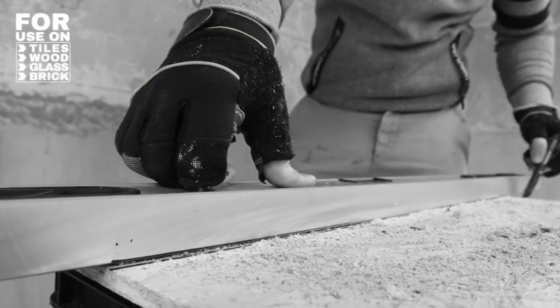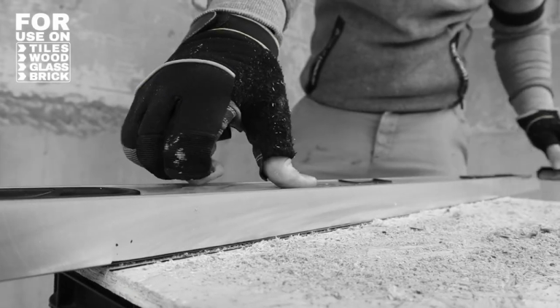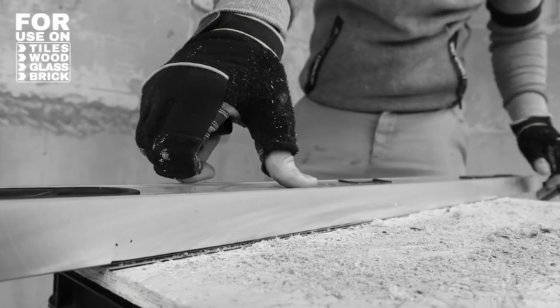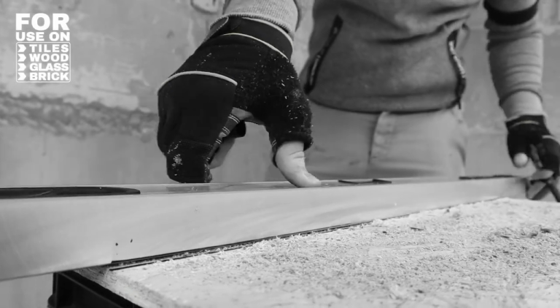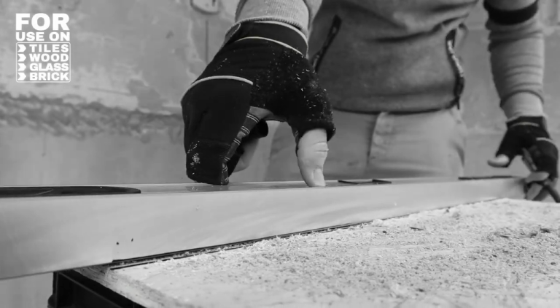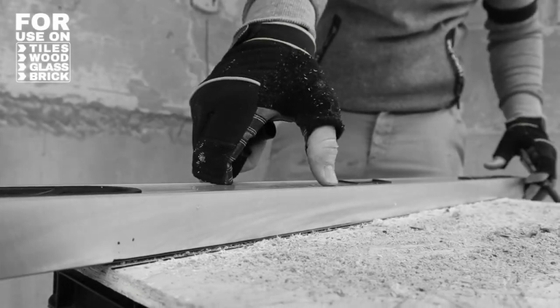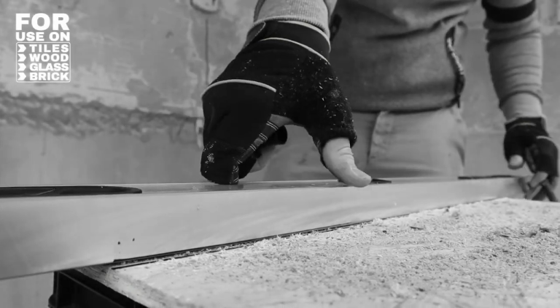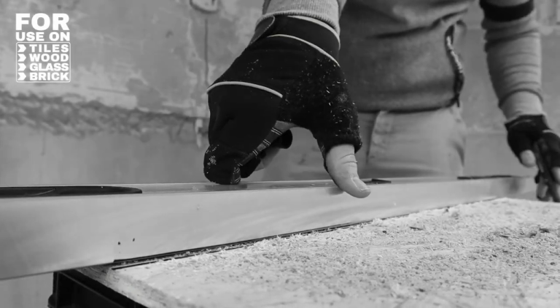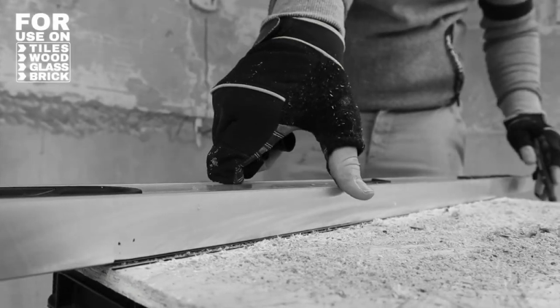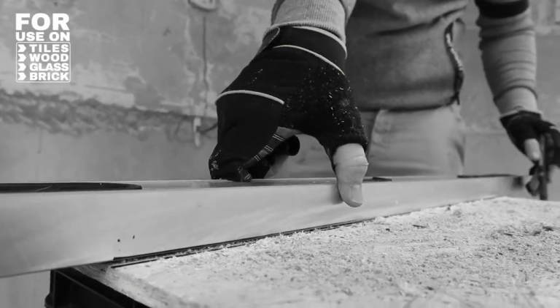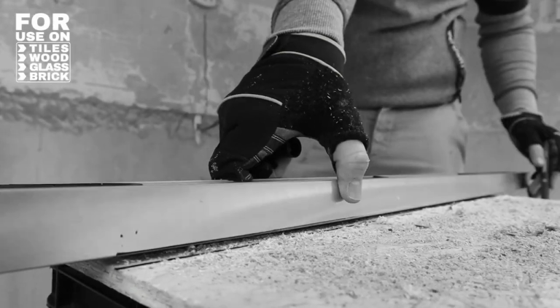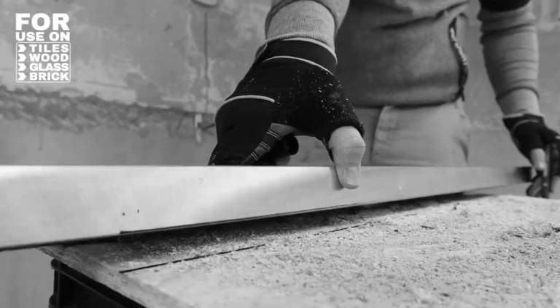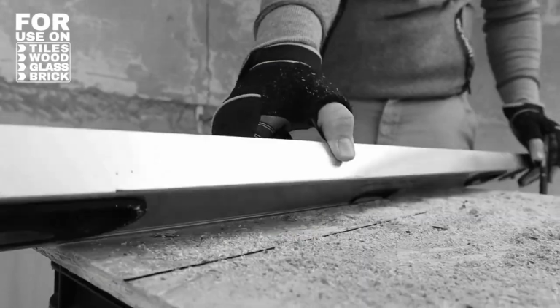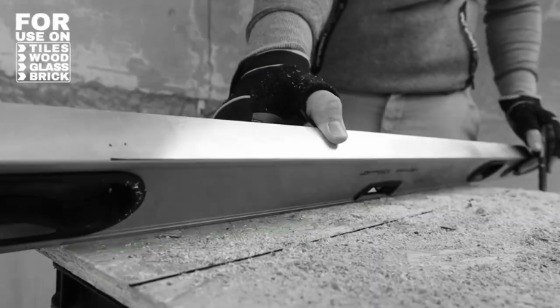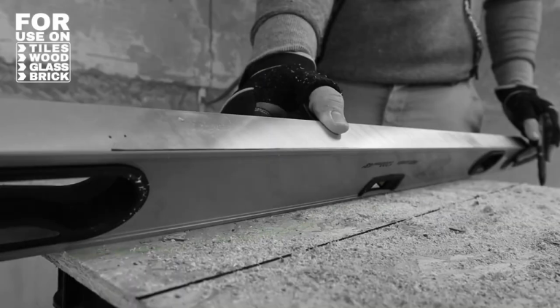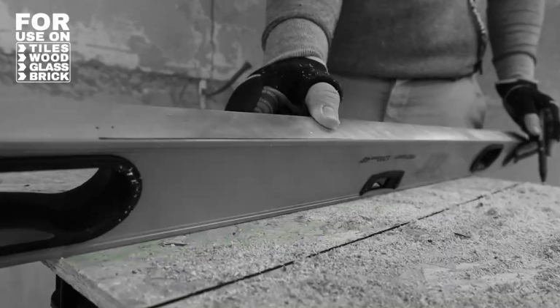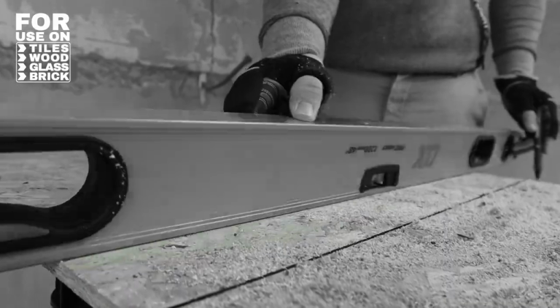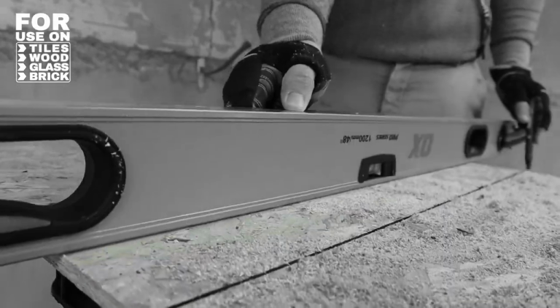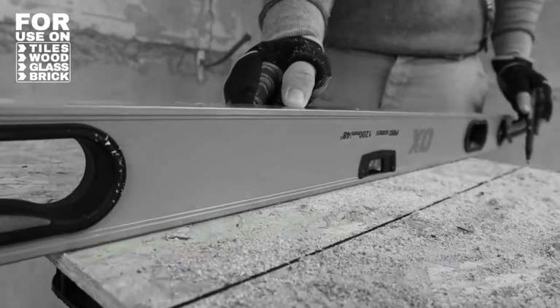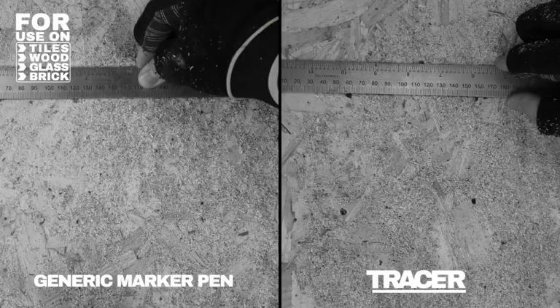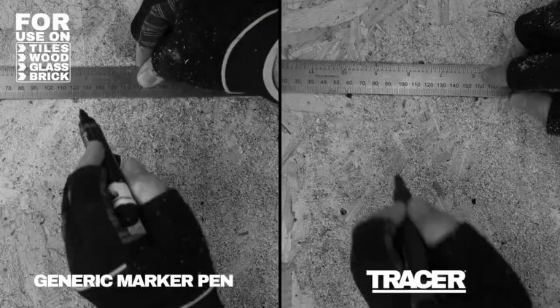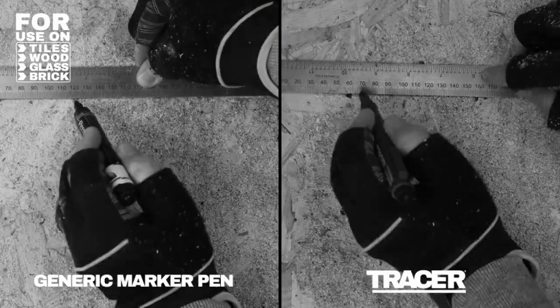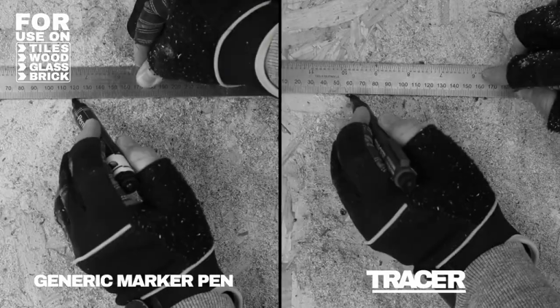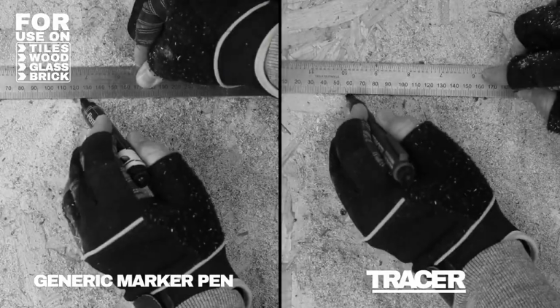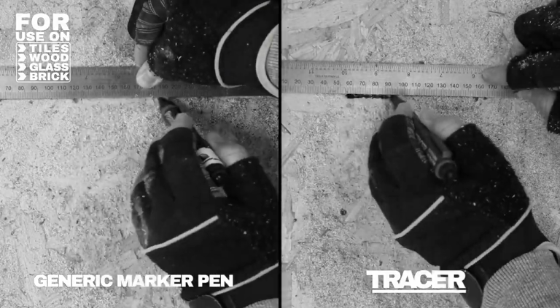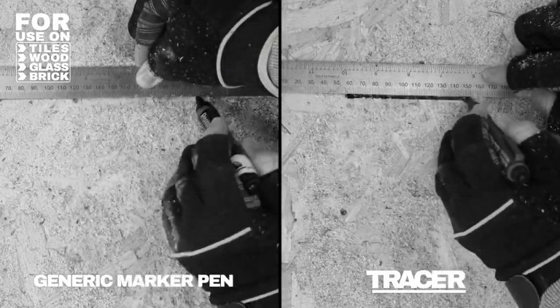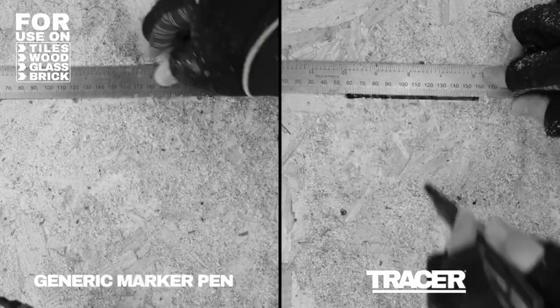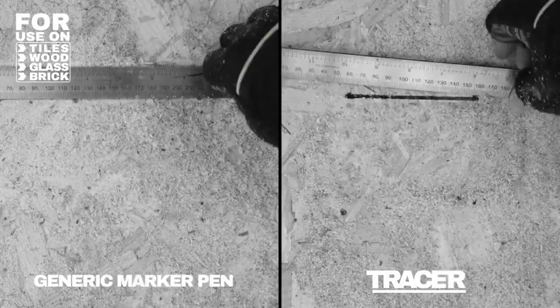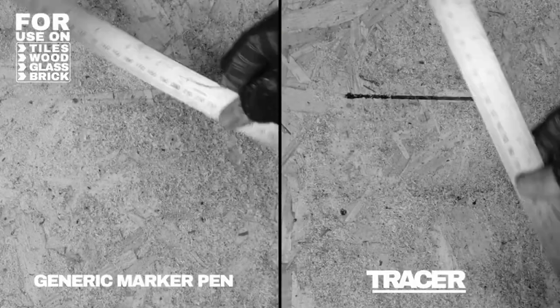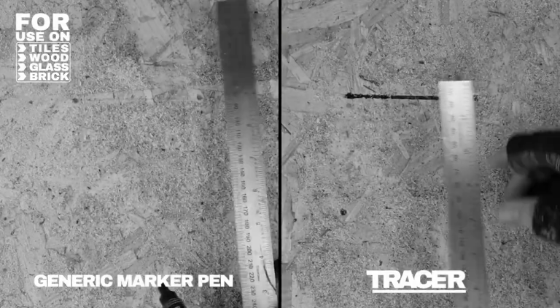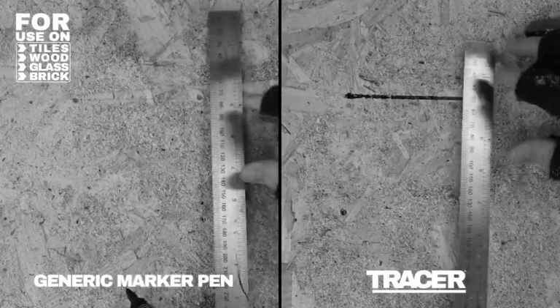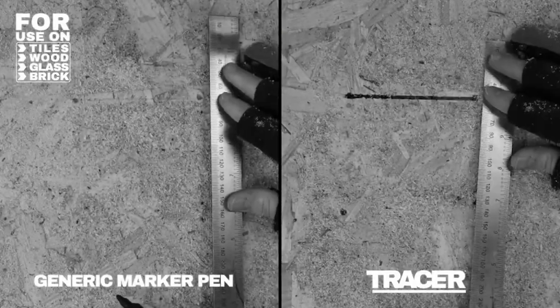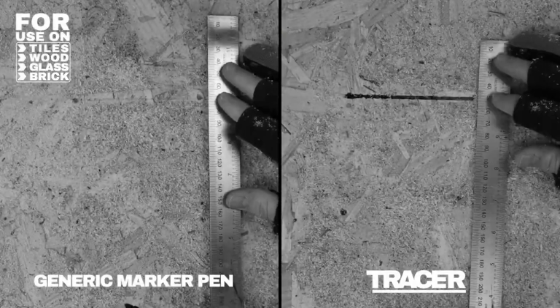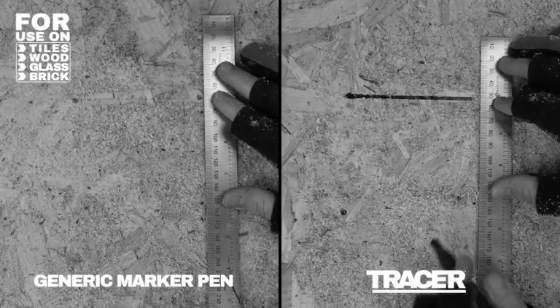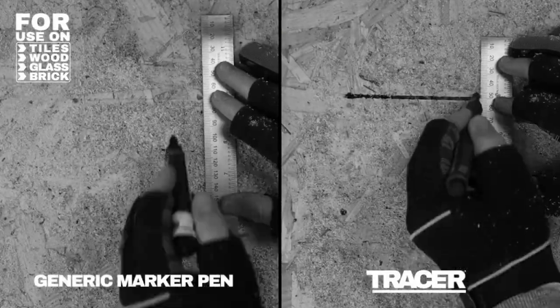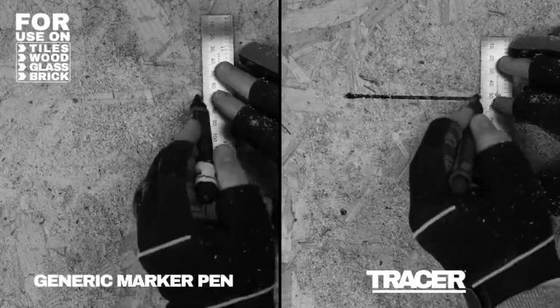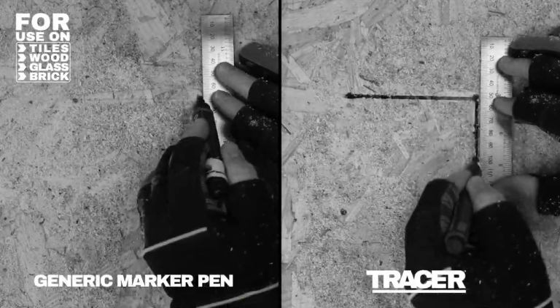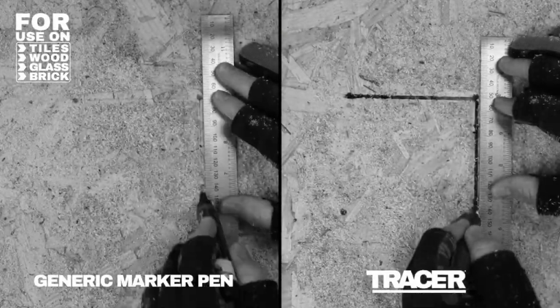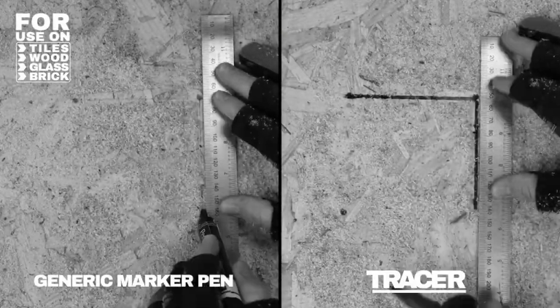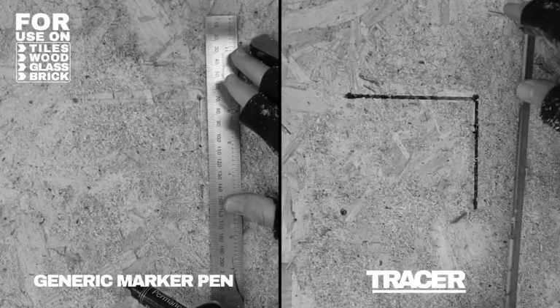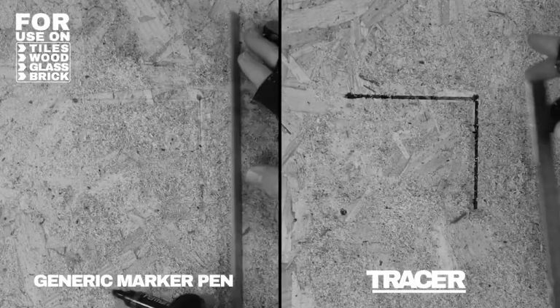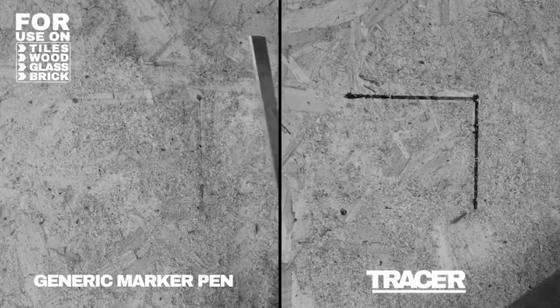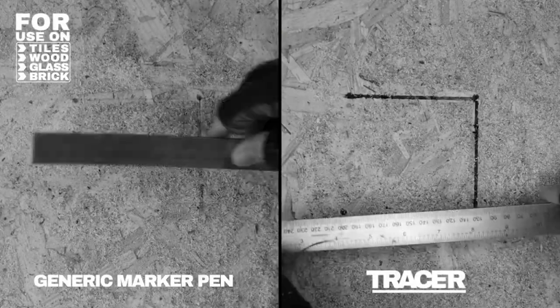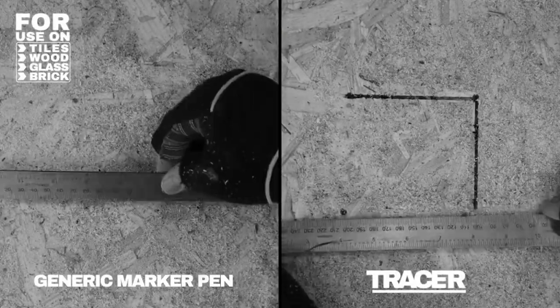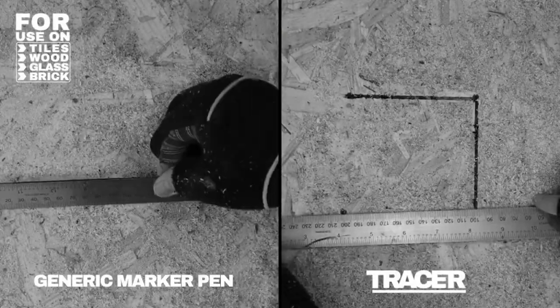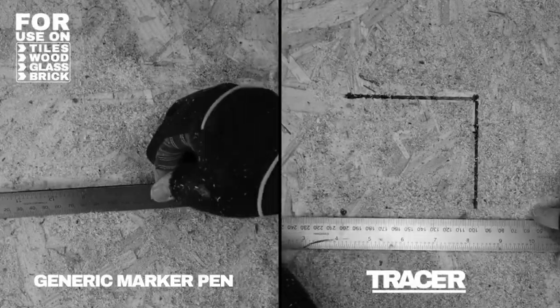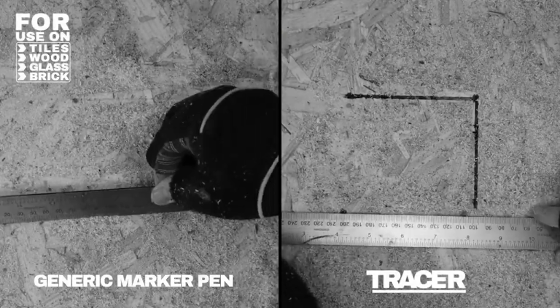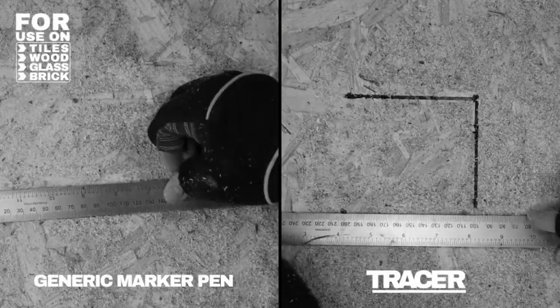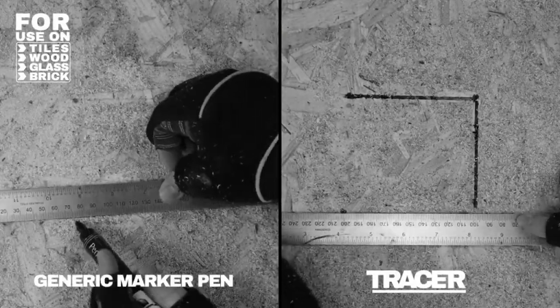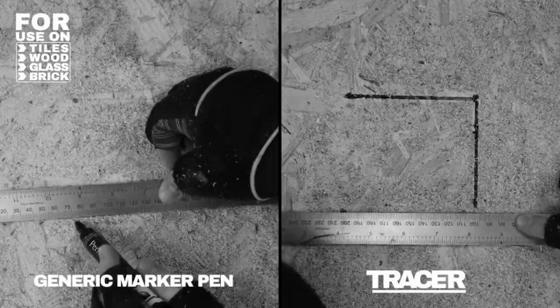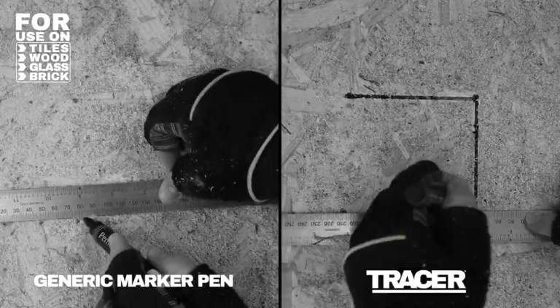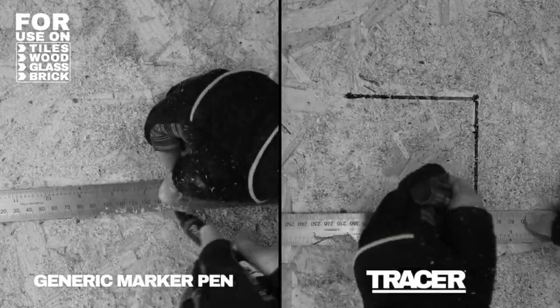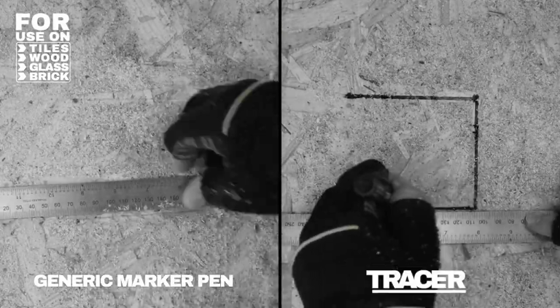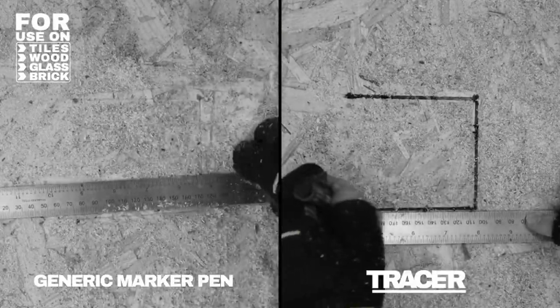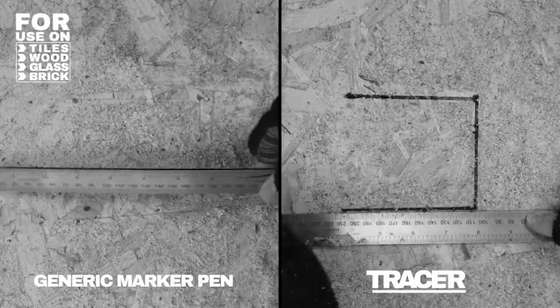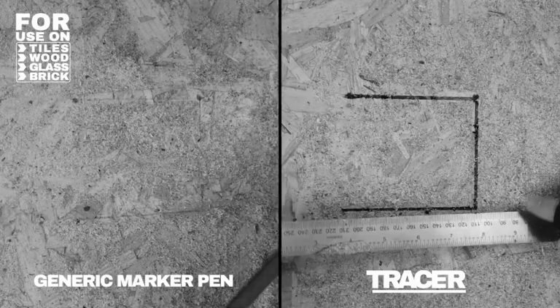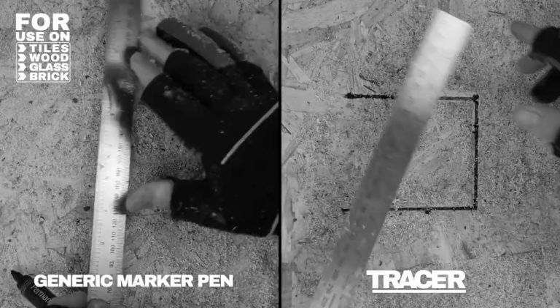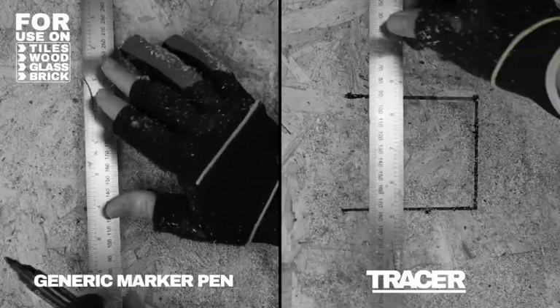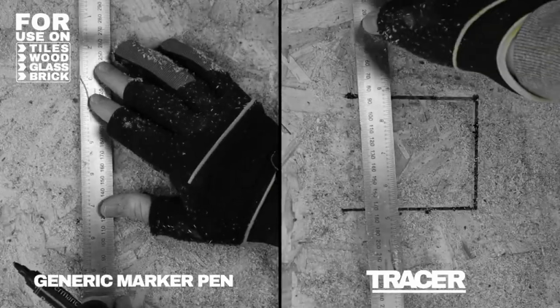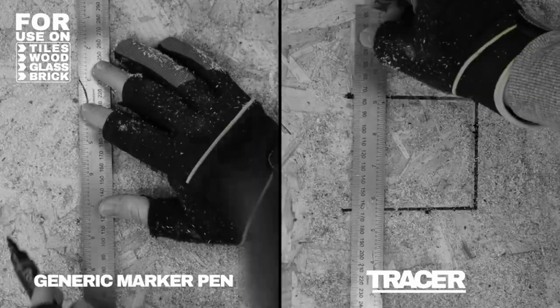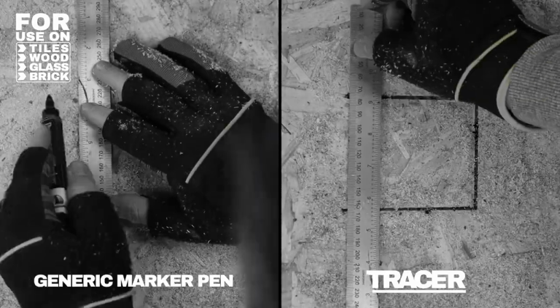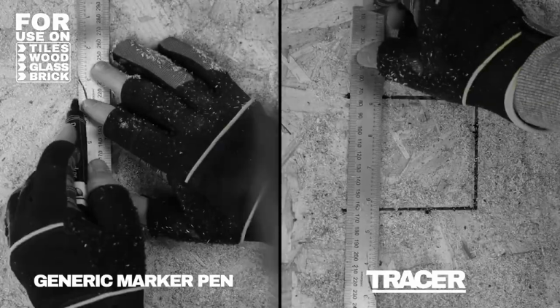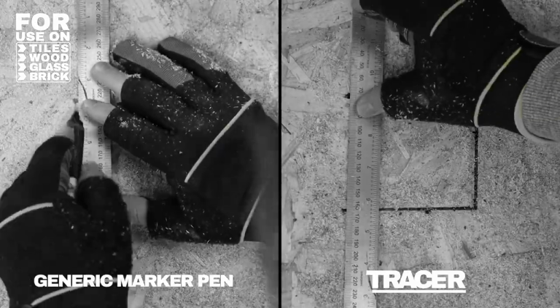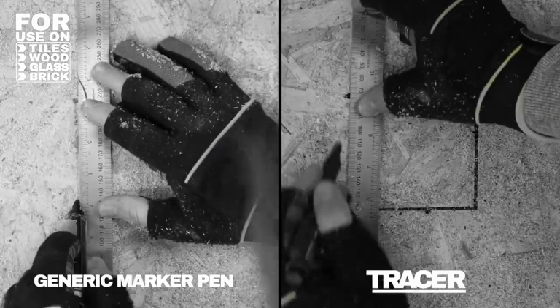The kit includes a tracer side holder and shirt/trouser clip, ensuring the markers are always at hand and easily accessible.